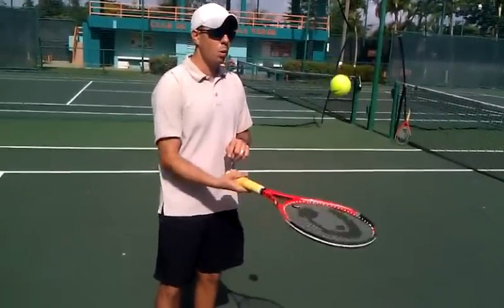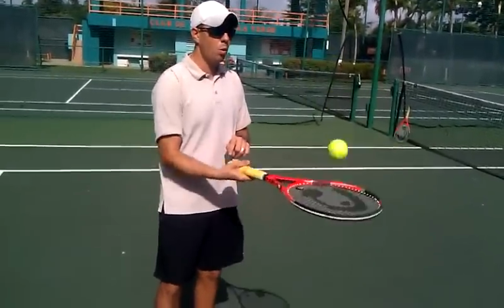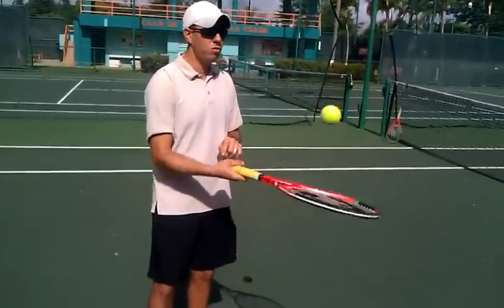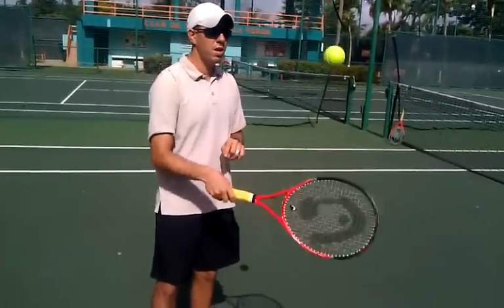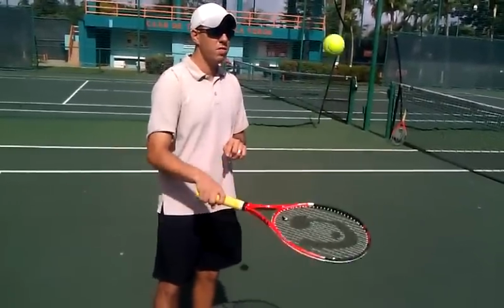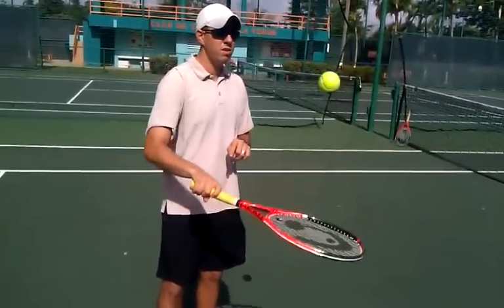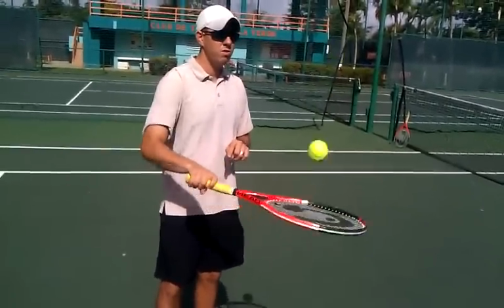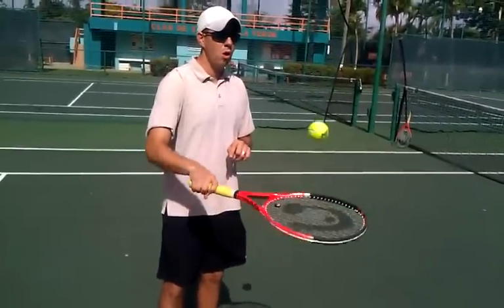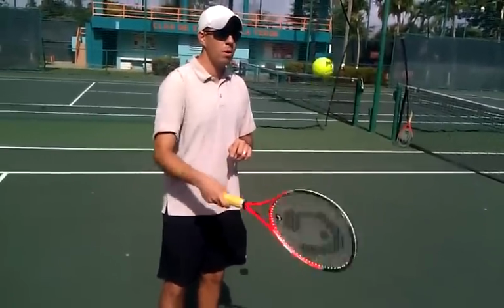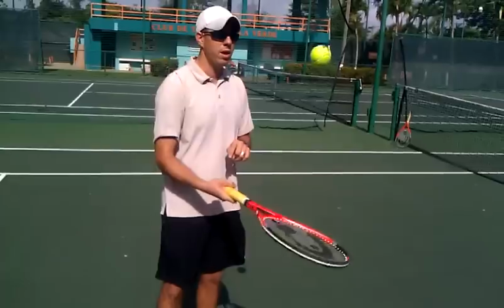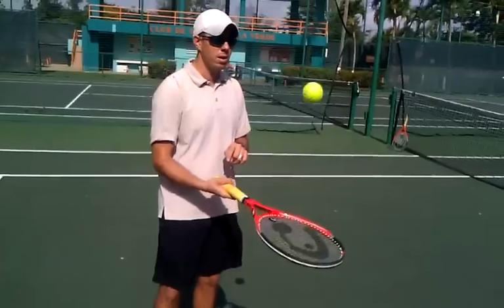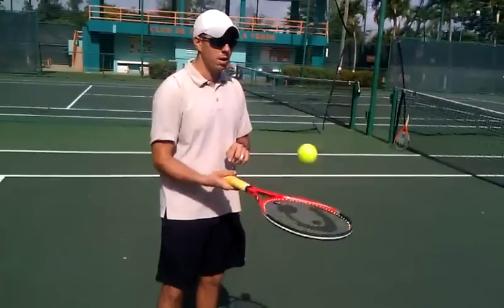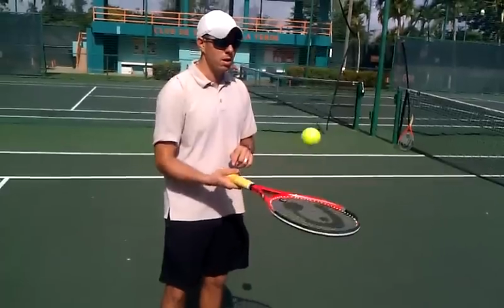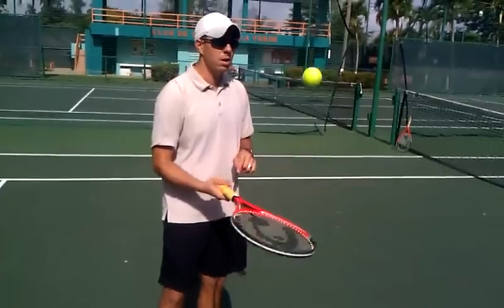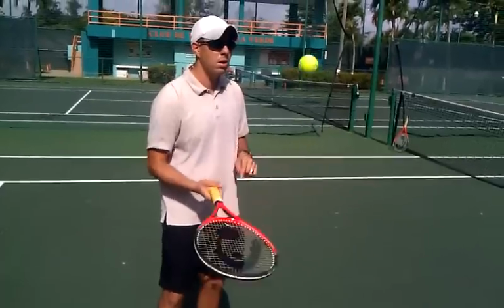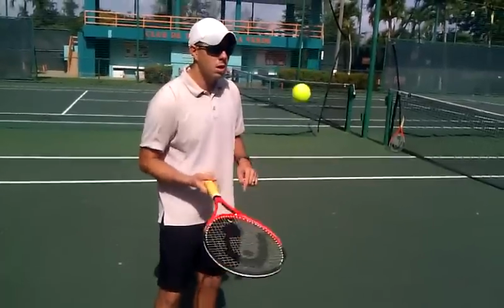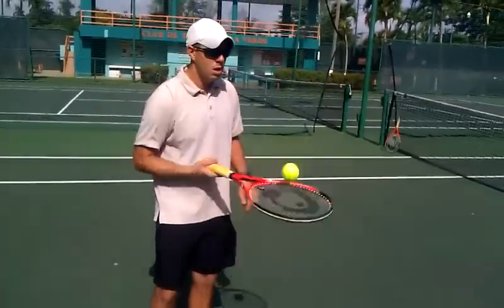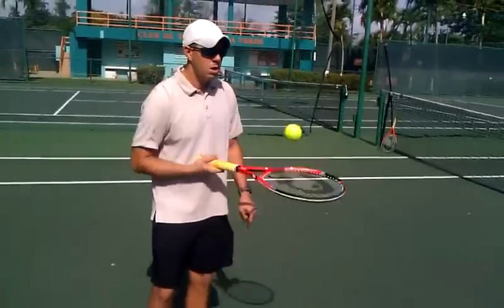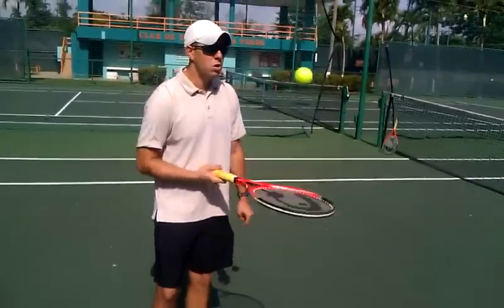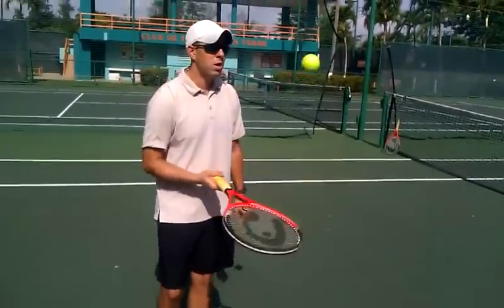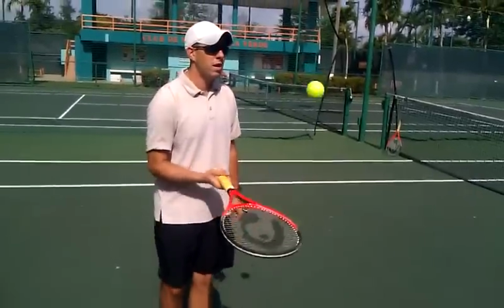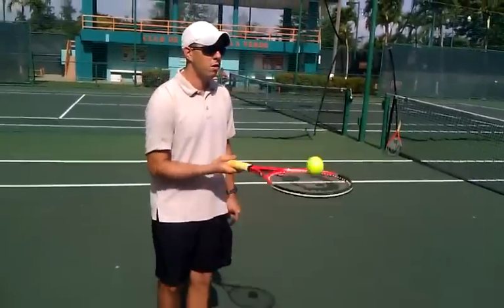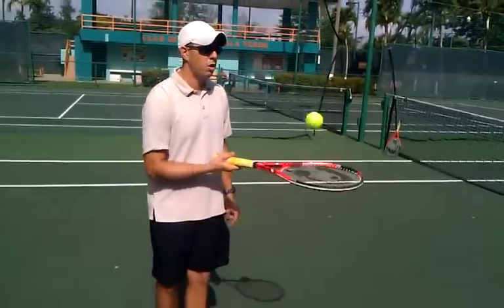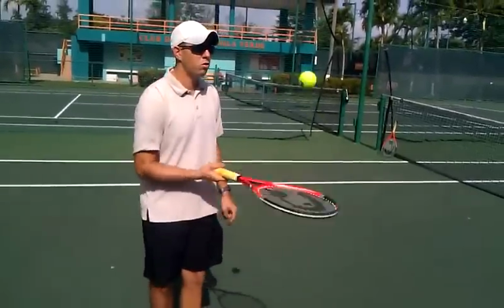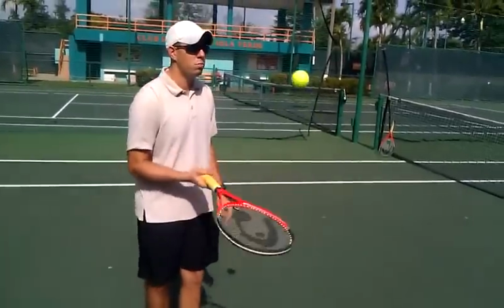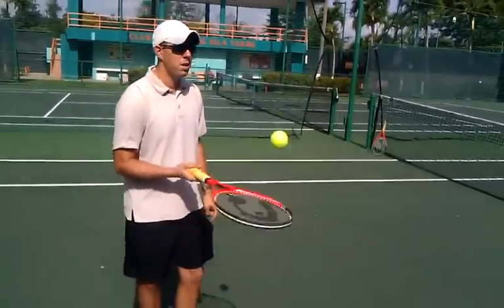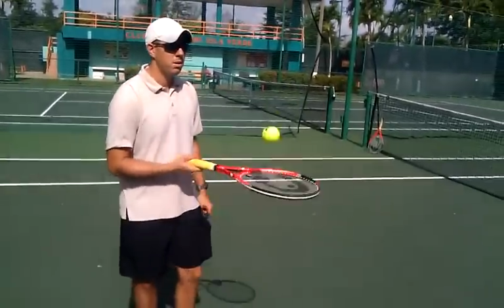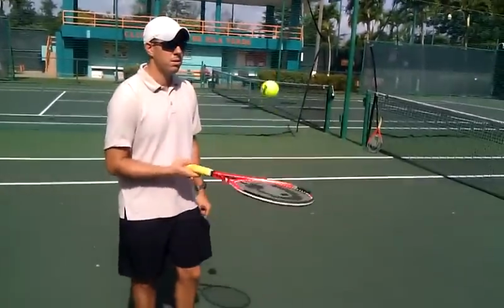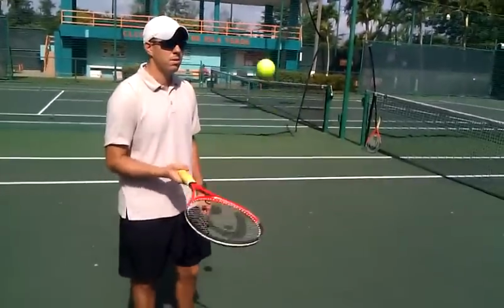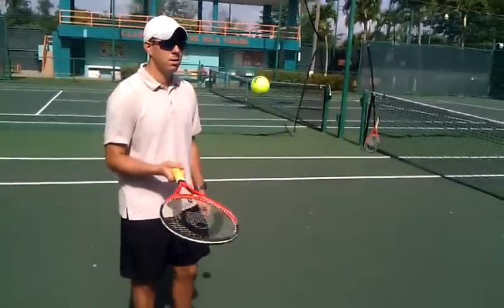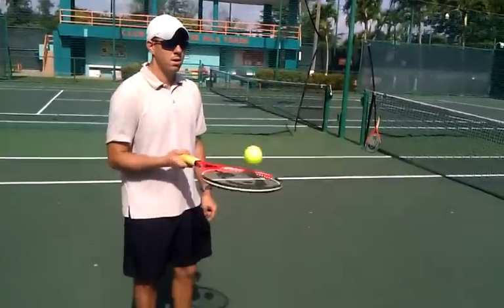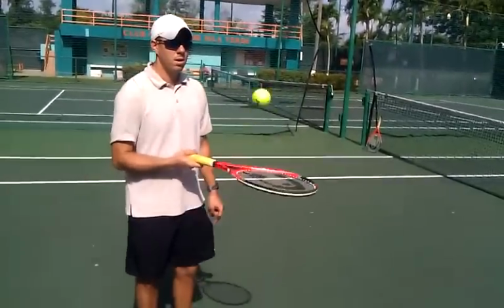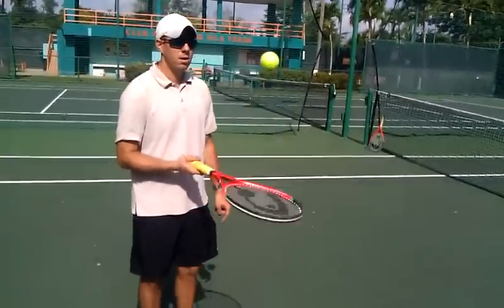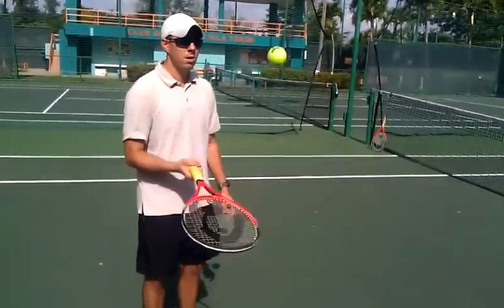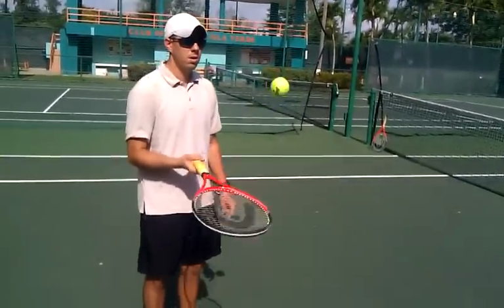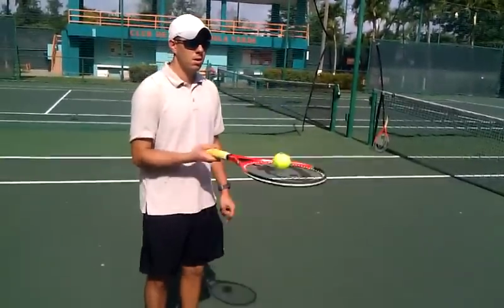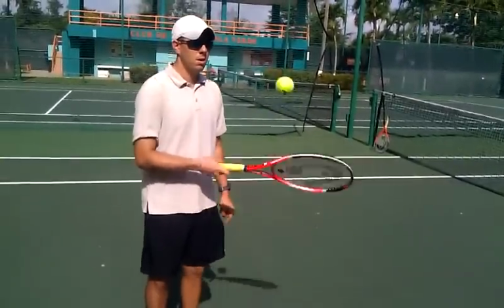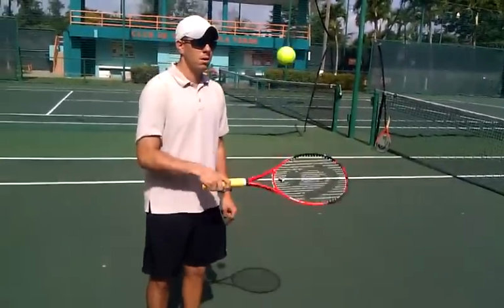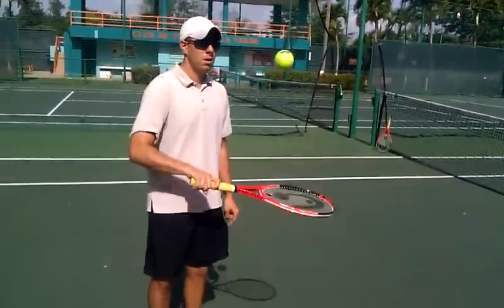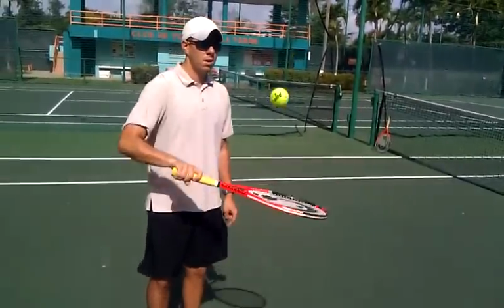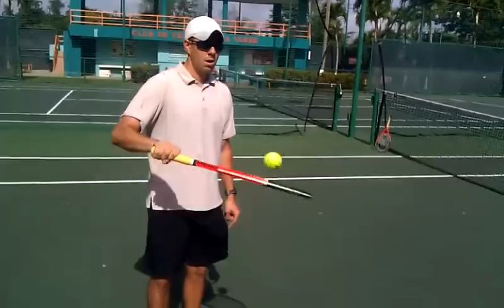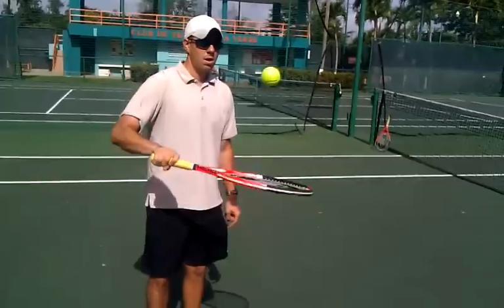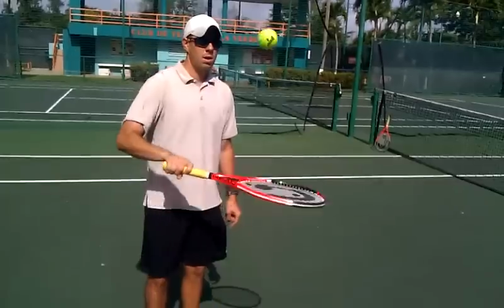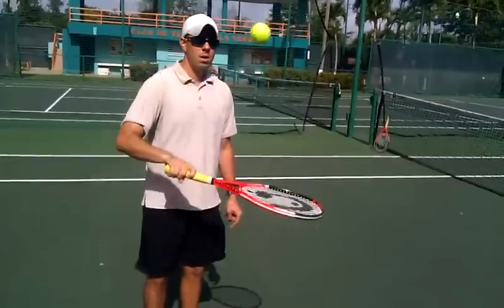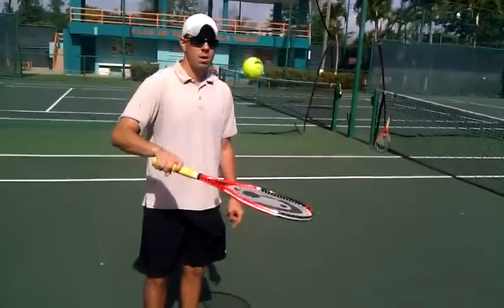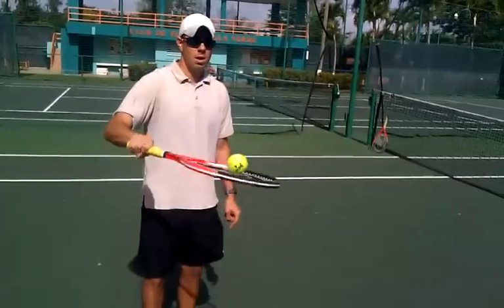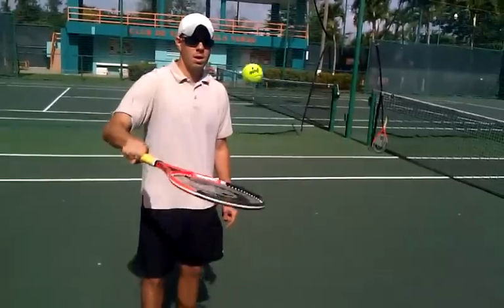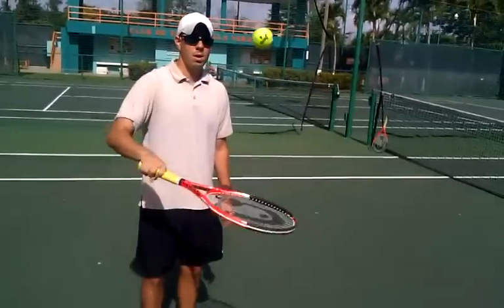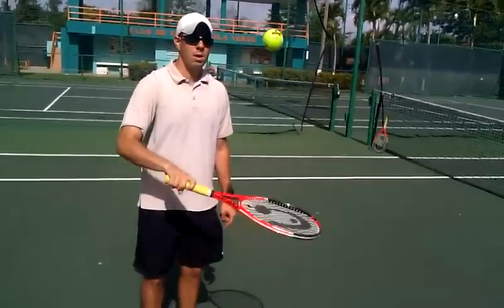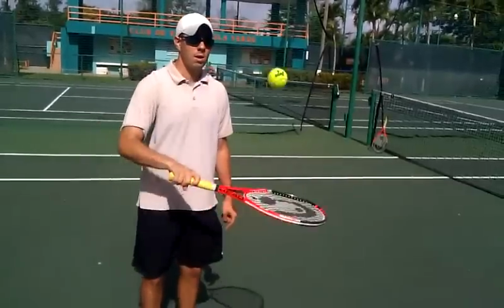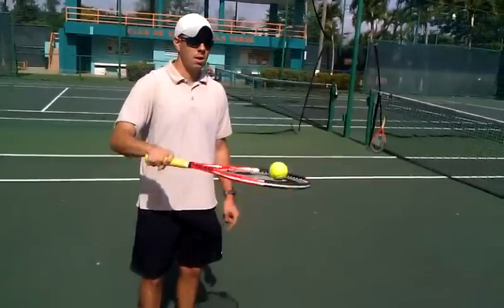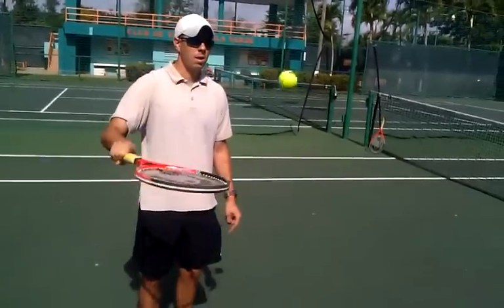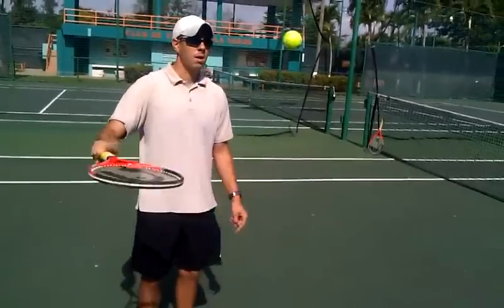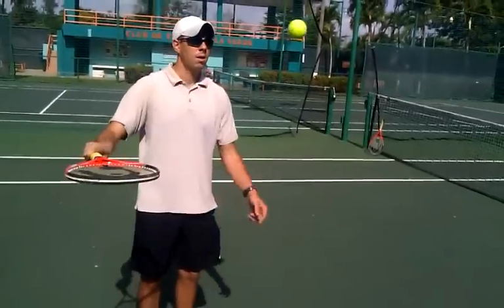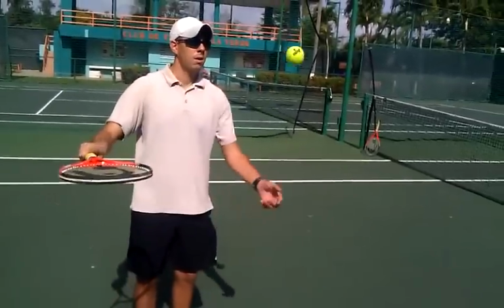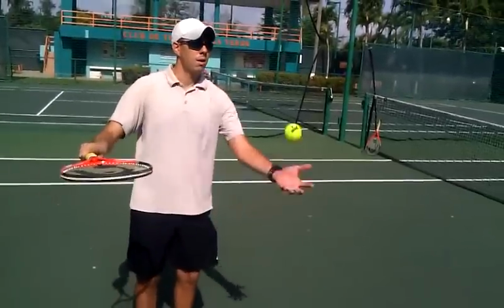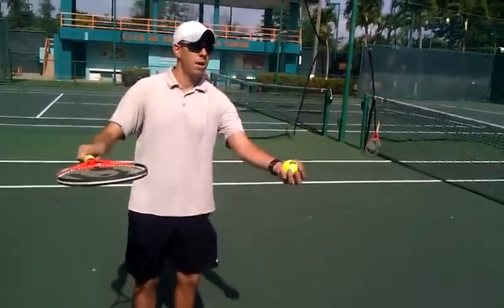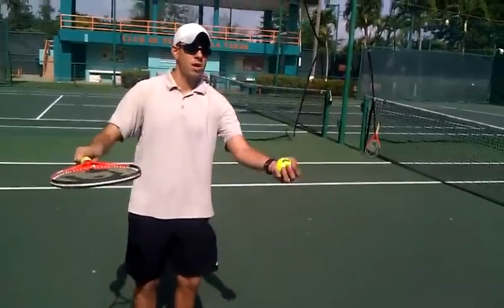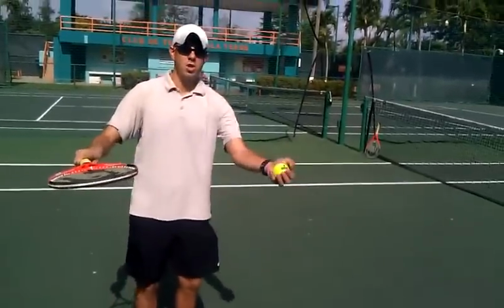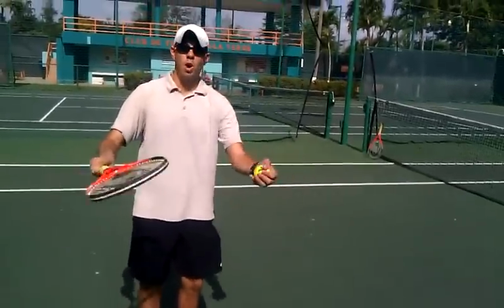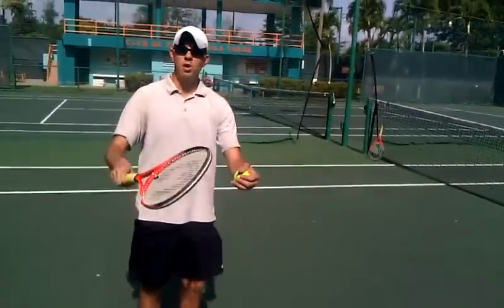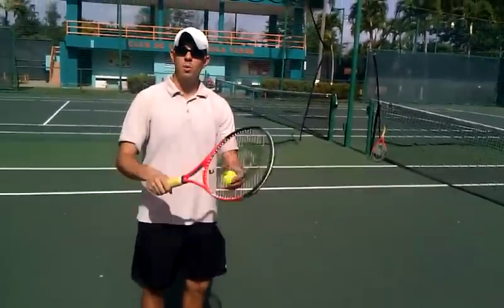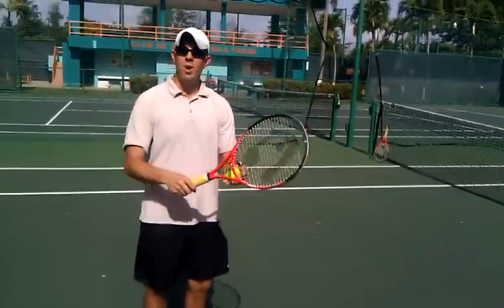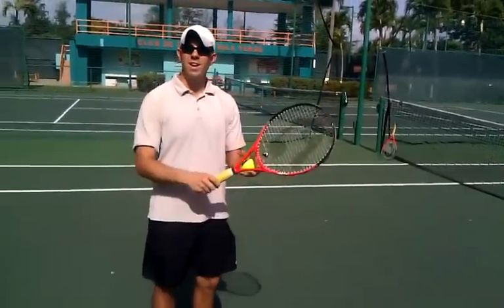Once you get these going, you can give it a little spin and you're on your way.